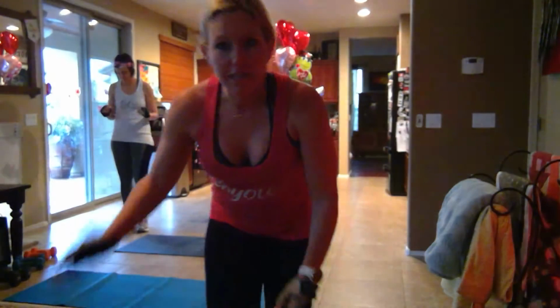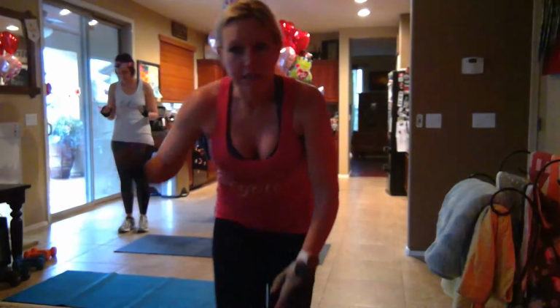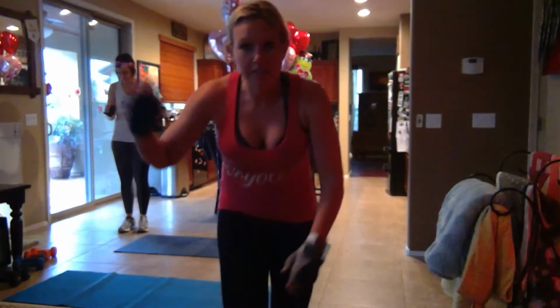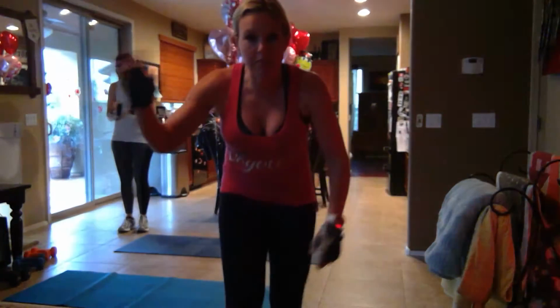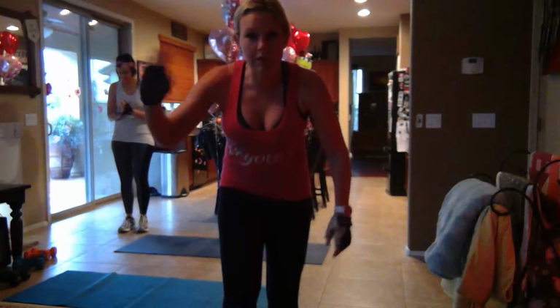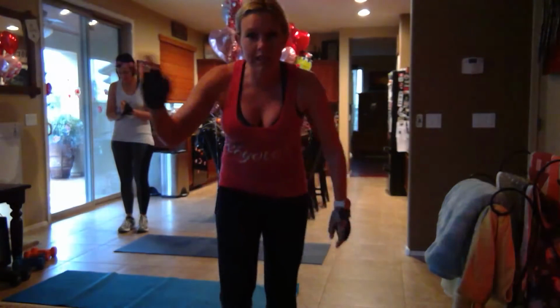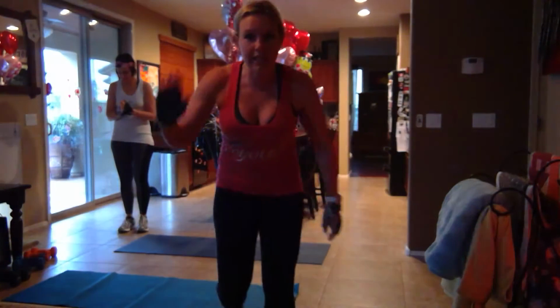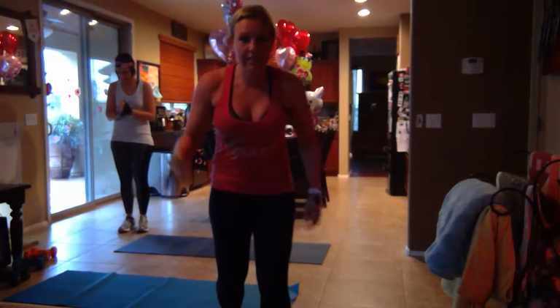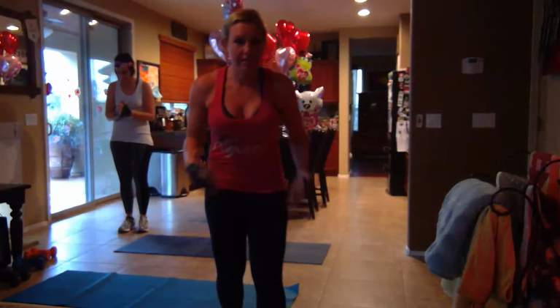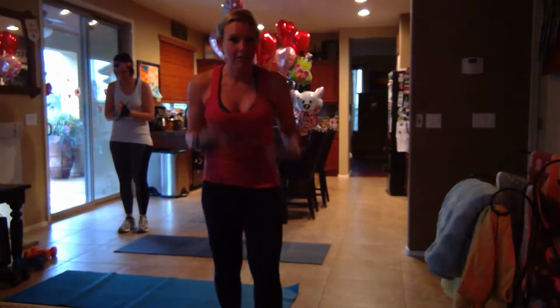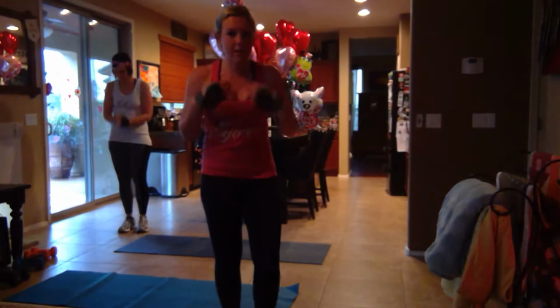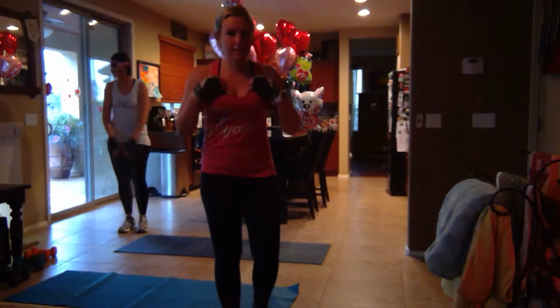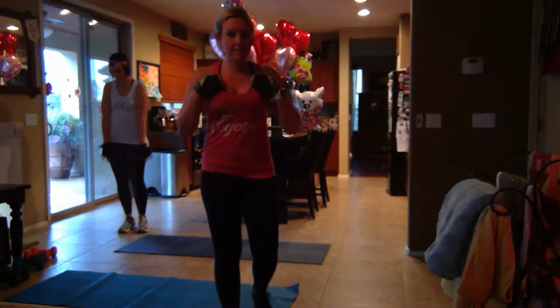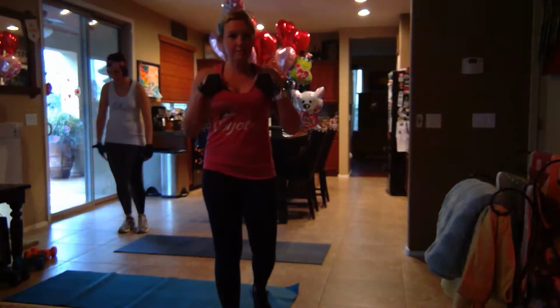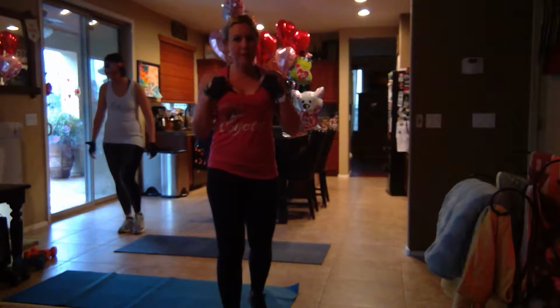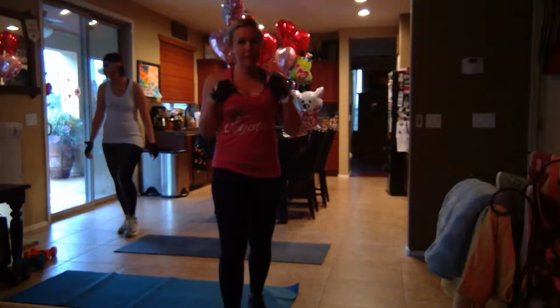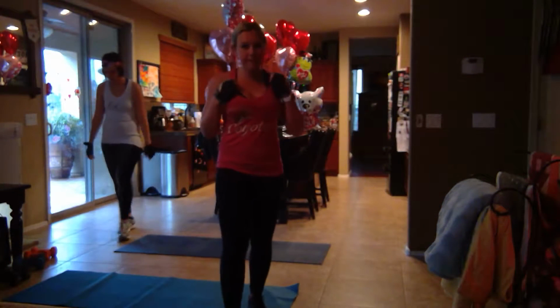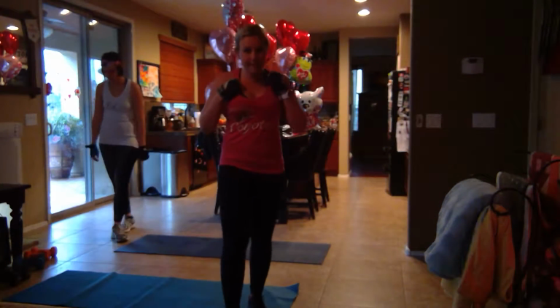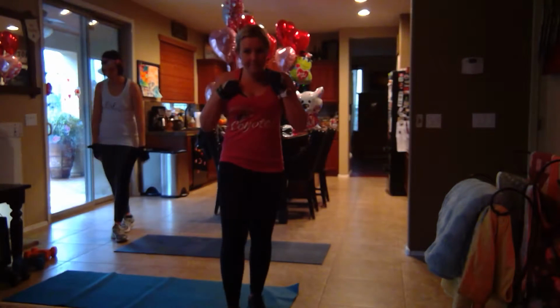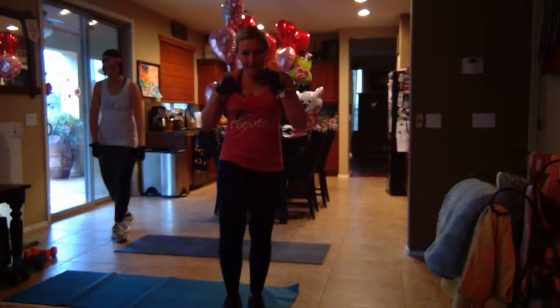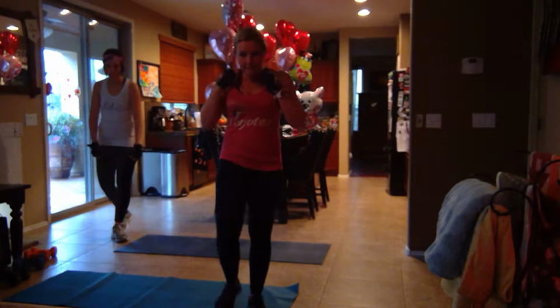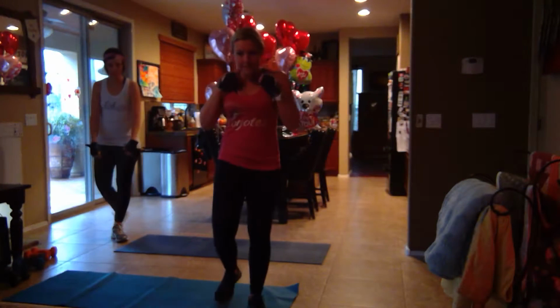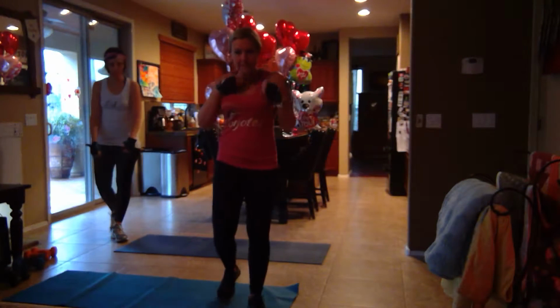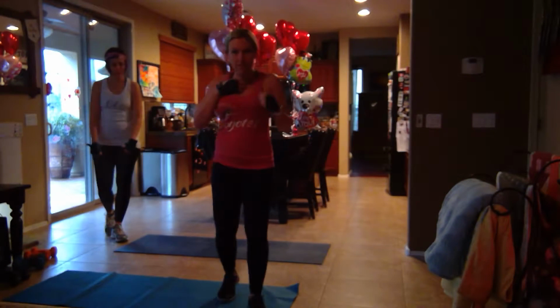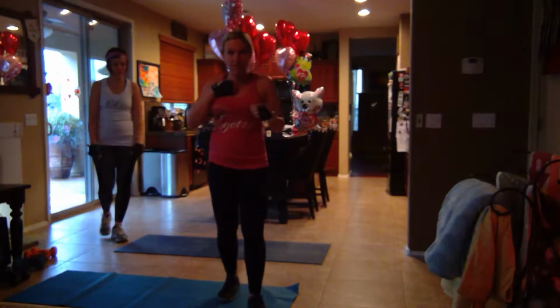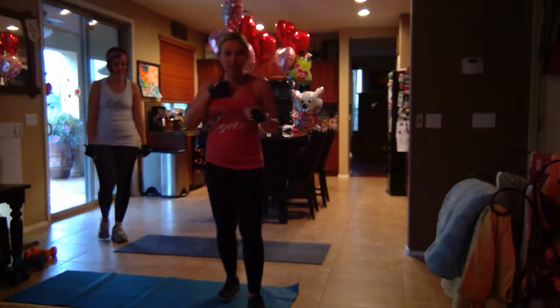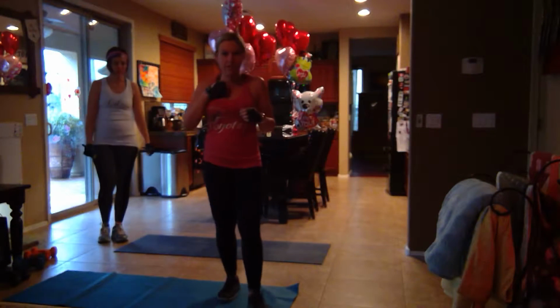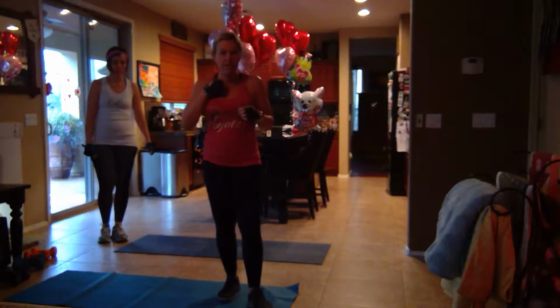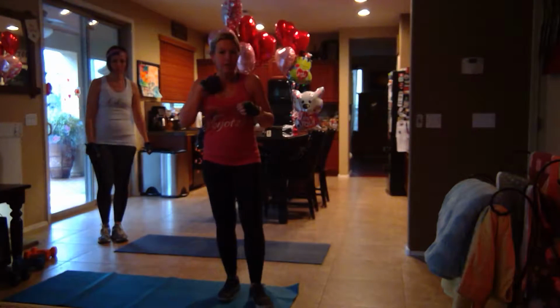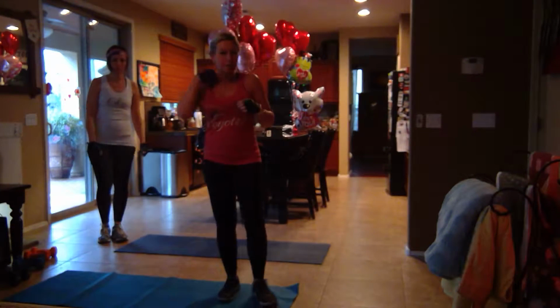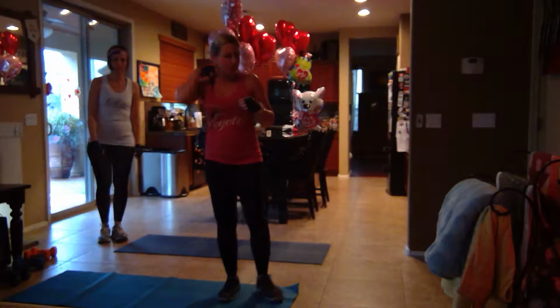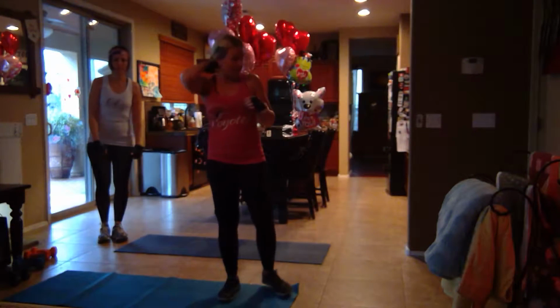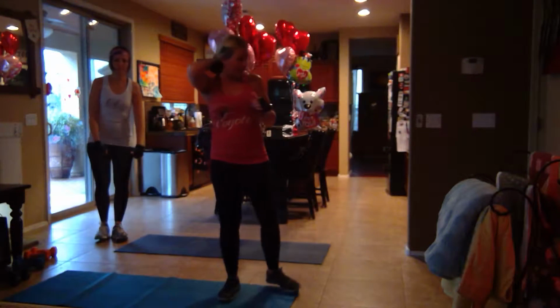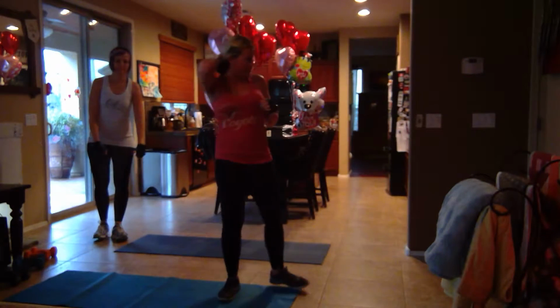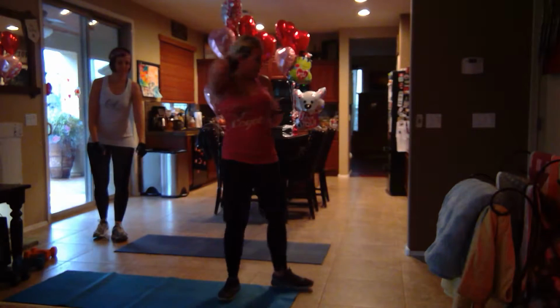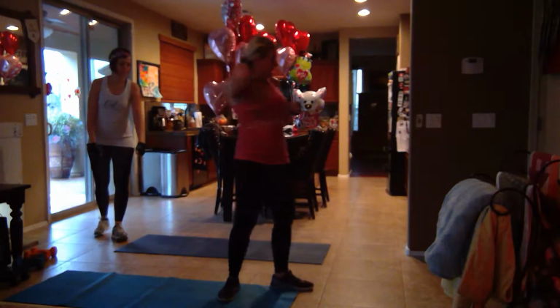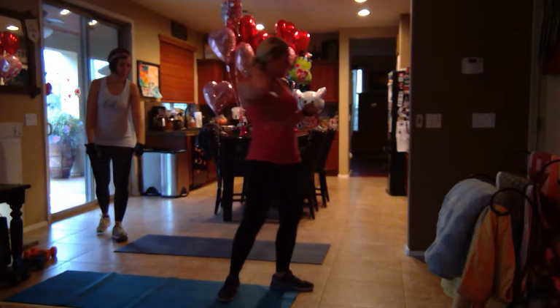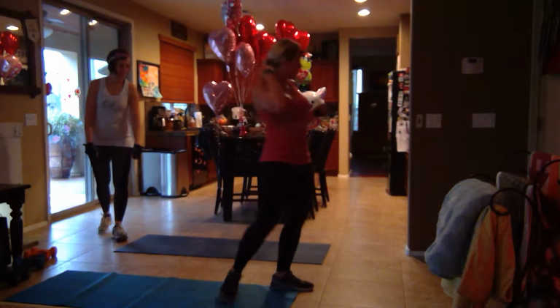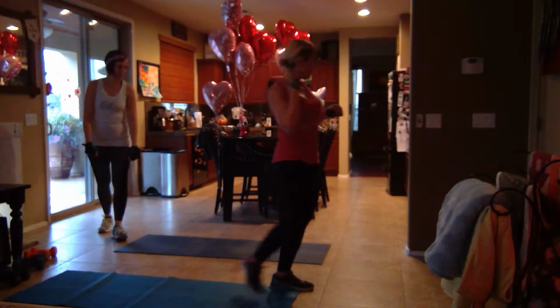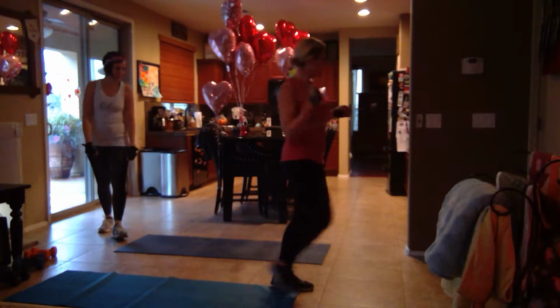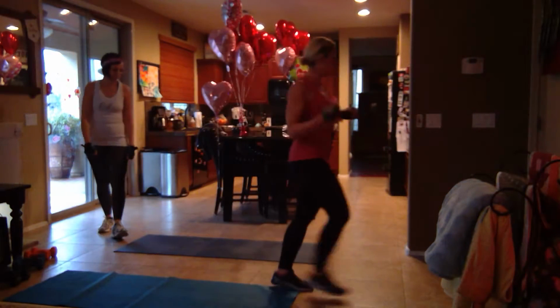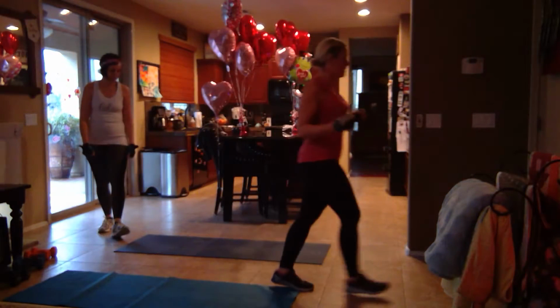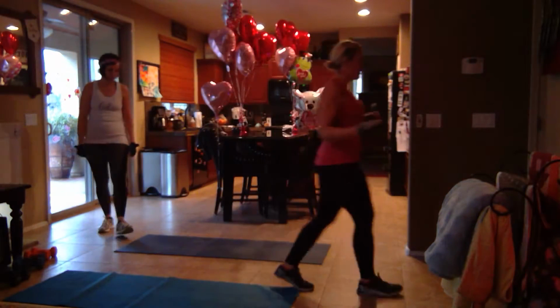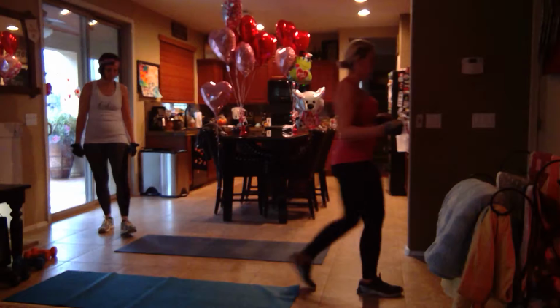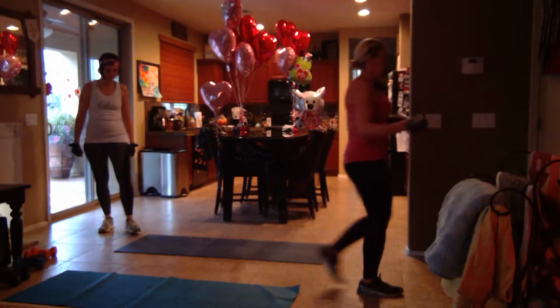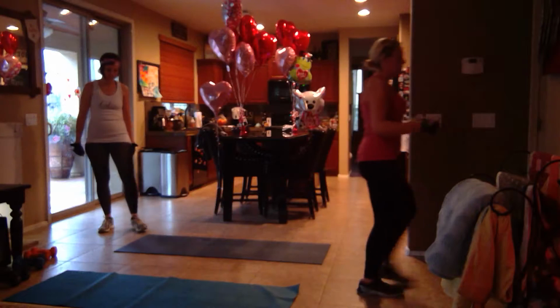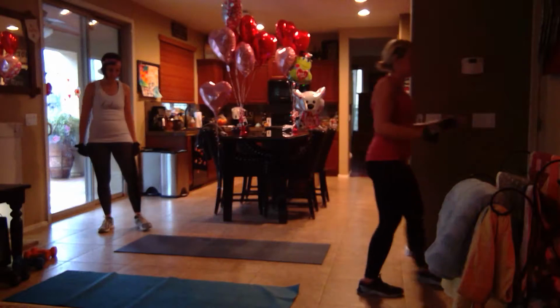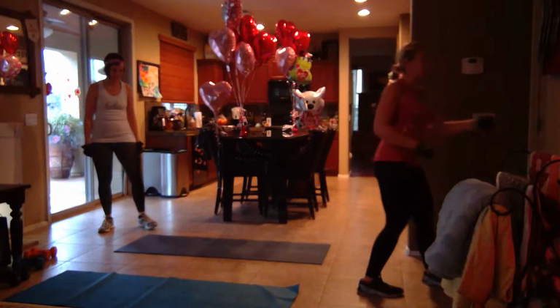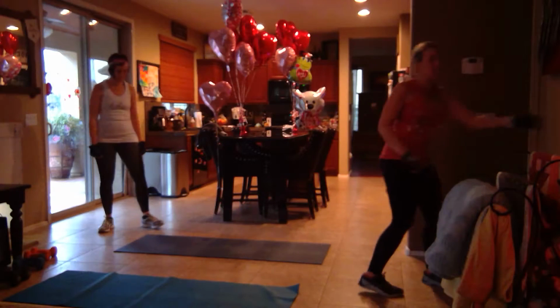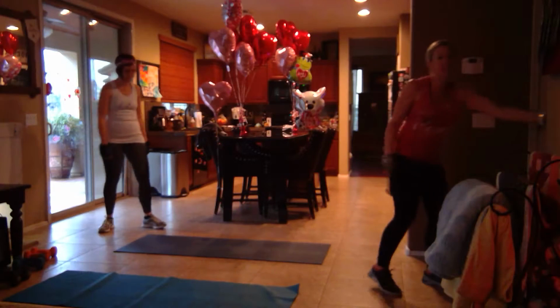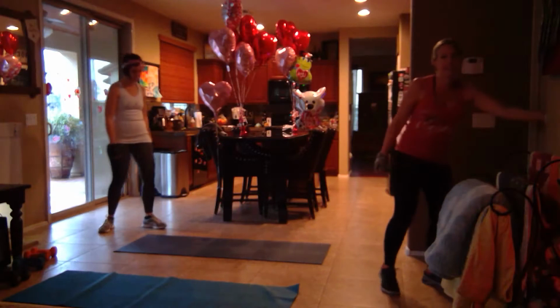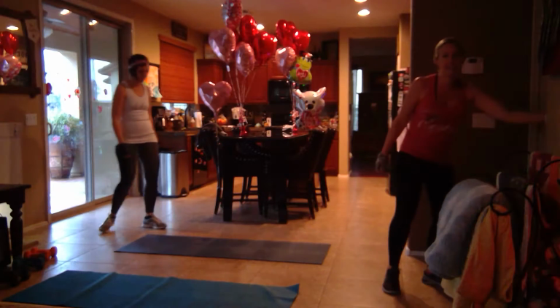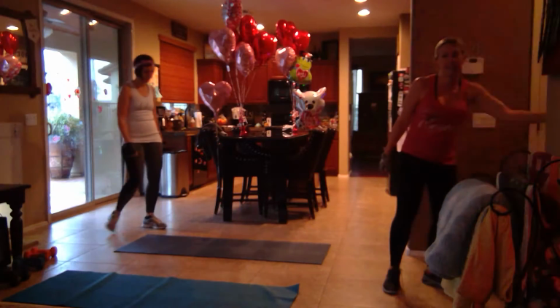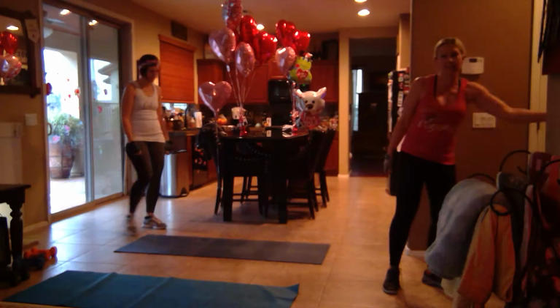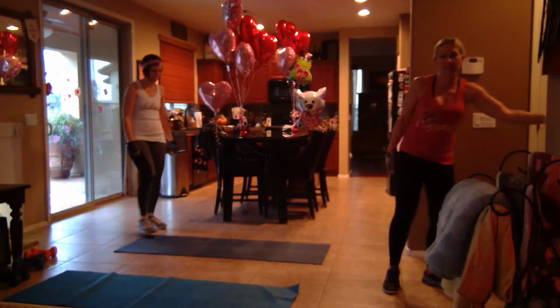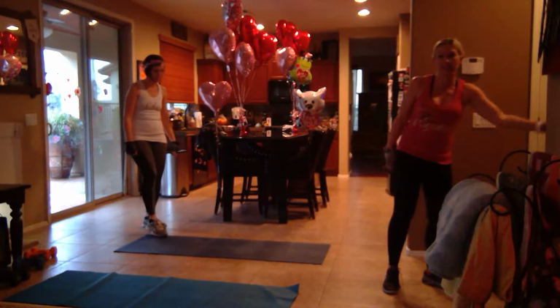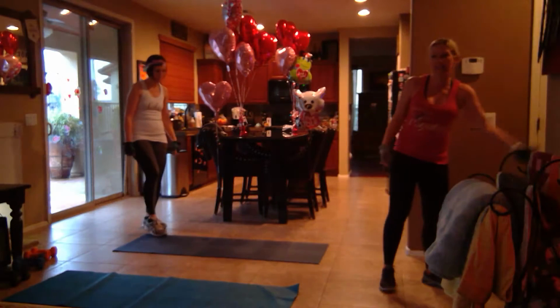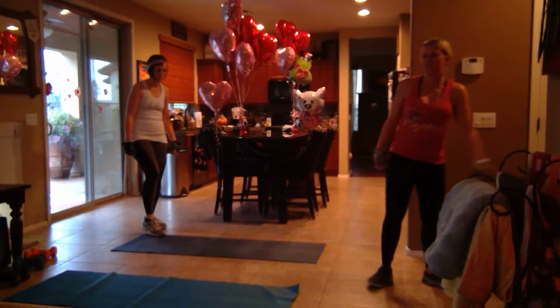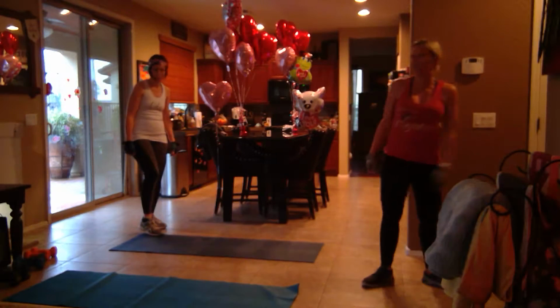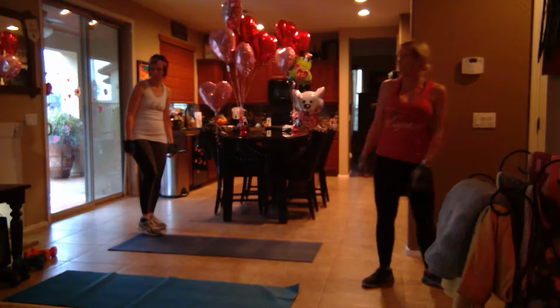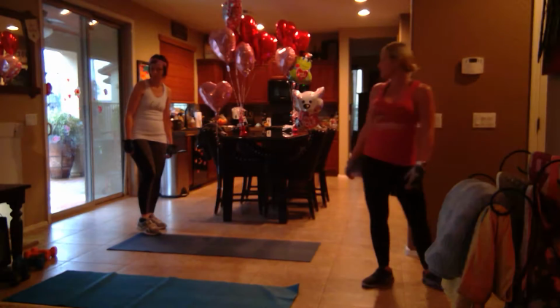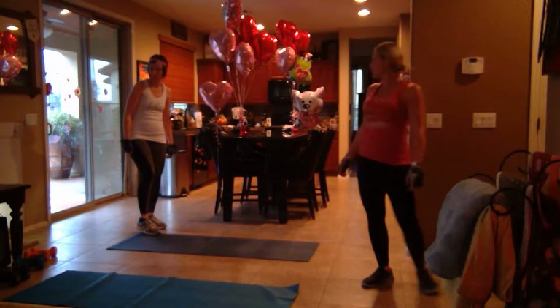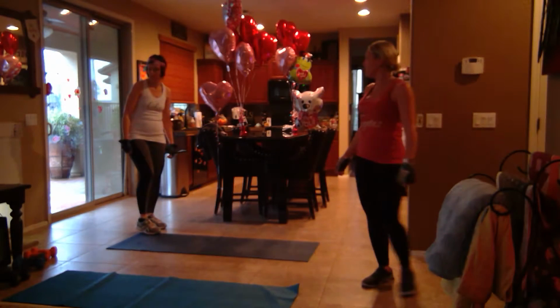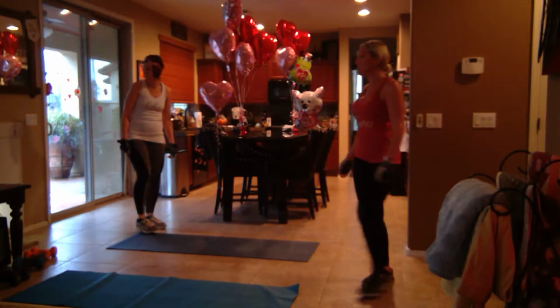Good morning. Welcome to Powerful Life, Body, and Soul. We're here ready for our fun workout. I'm going to turn a light on — it's kind of dark in here.